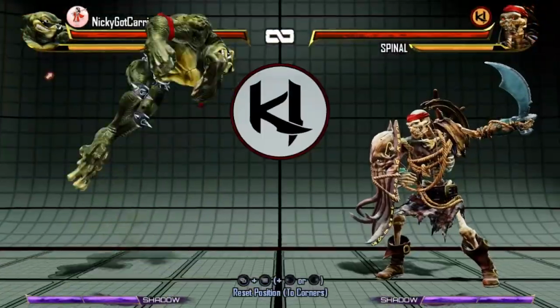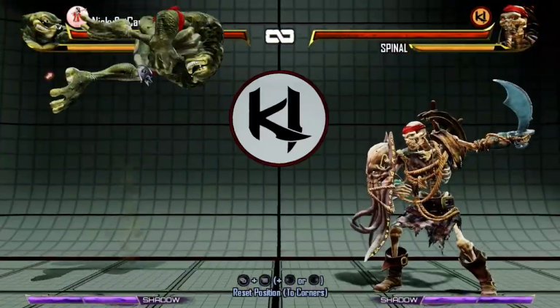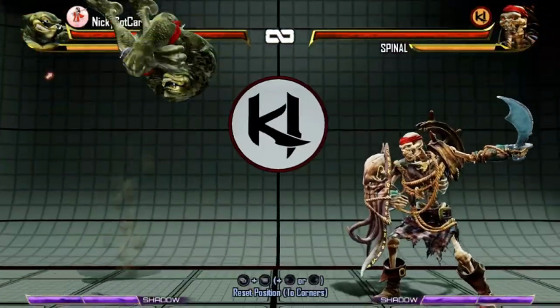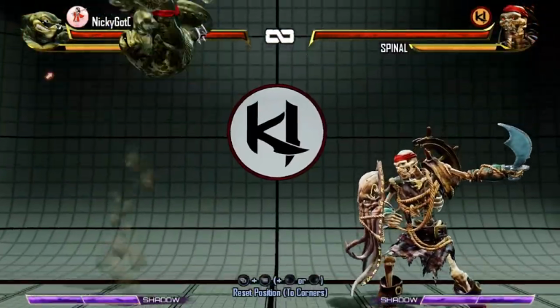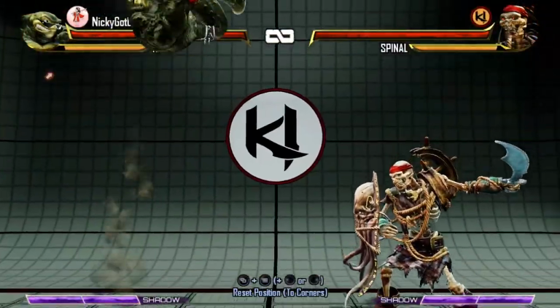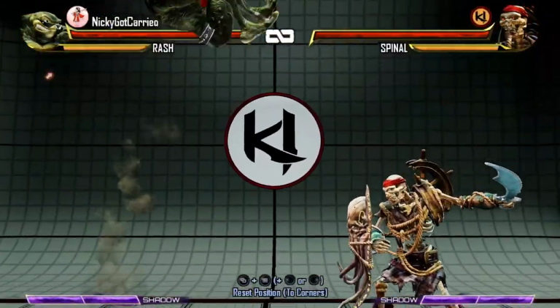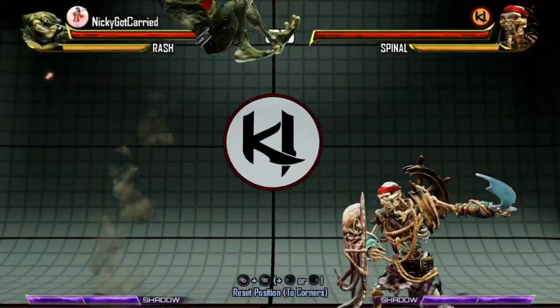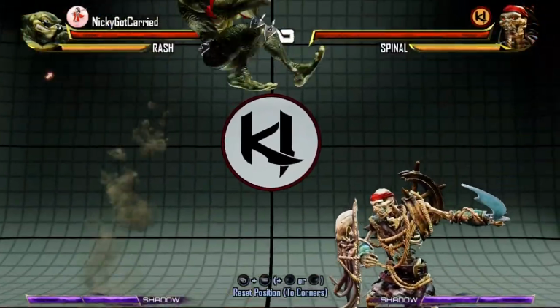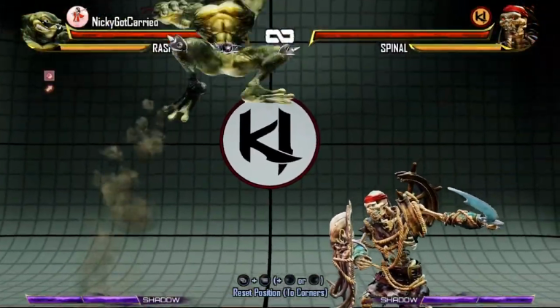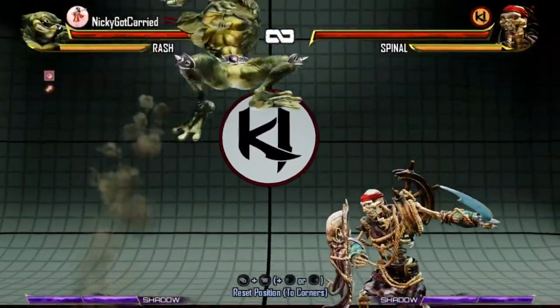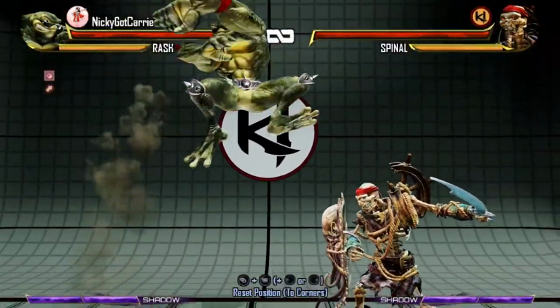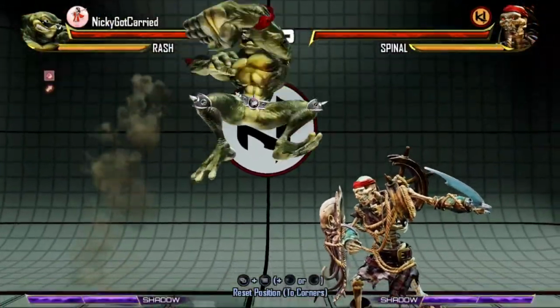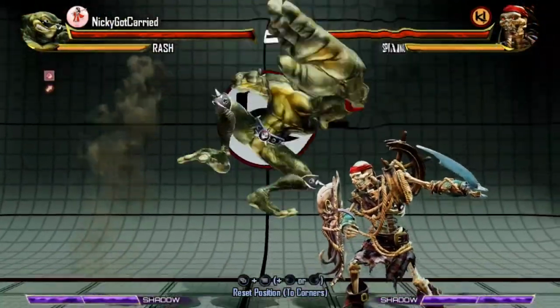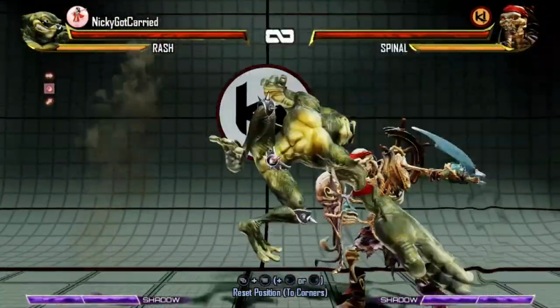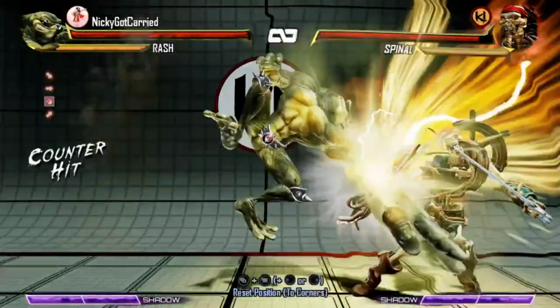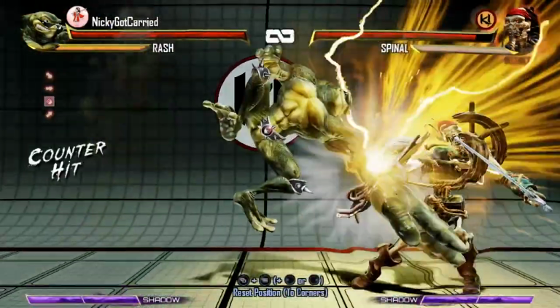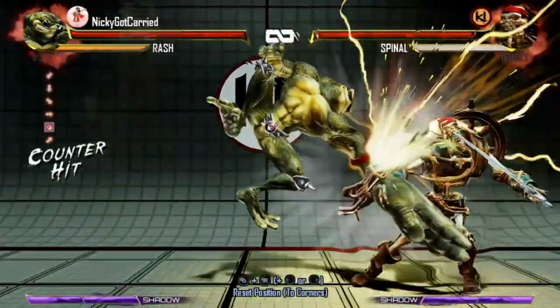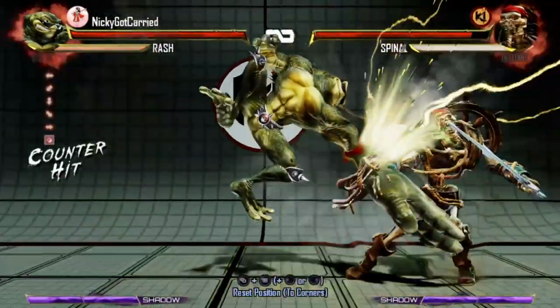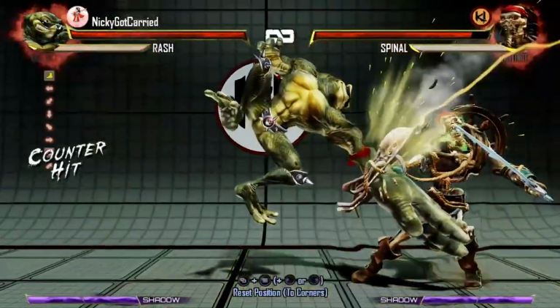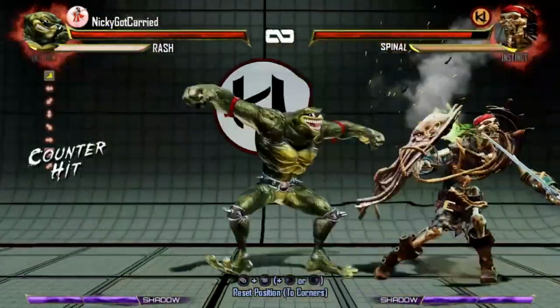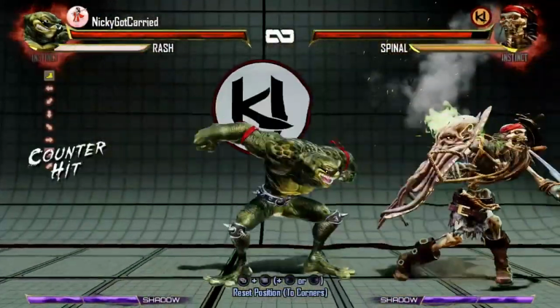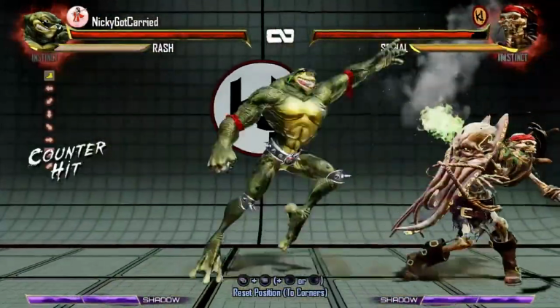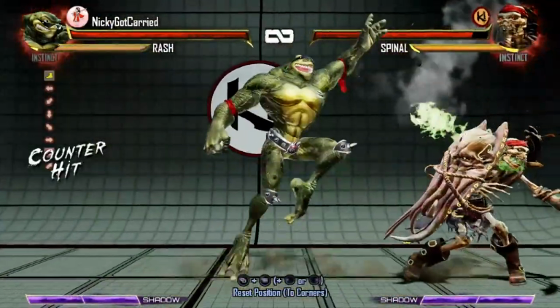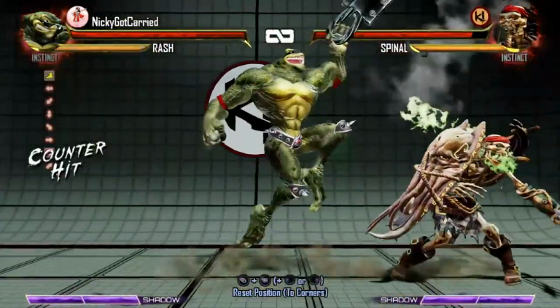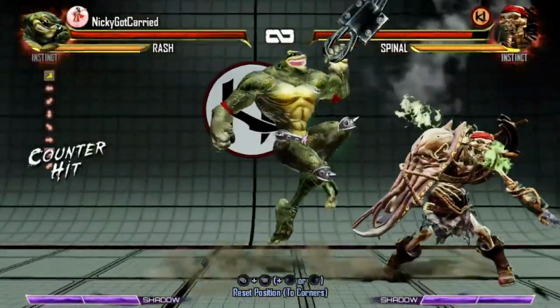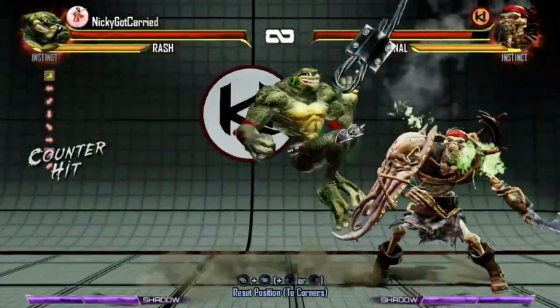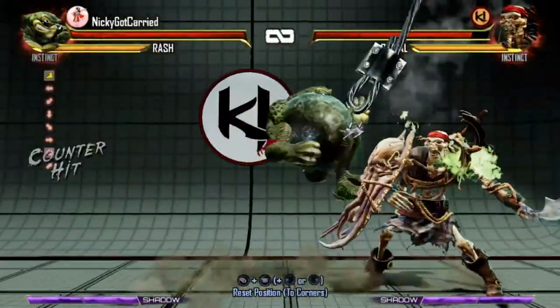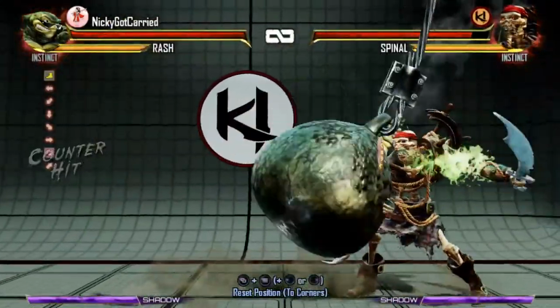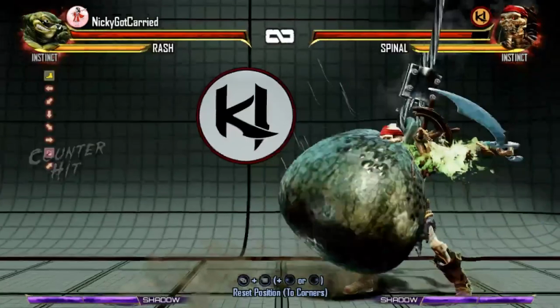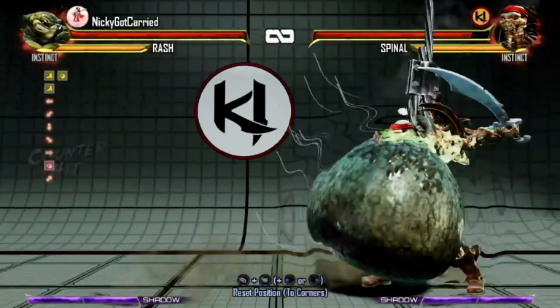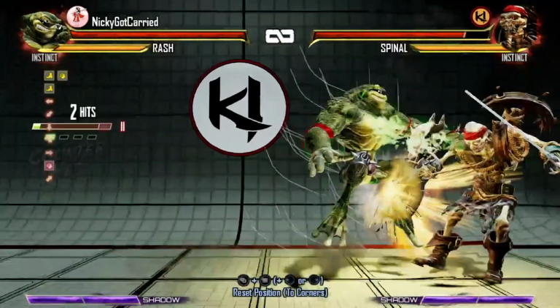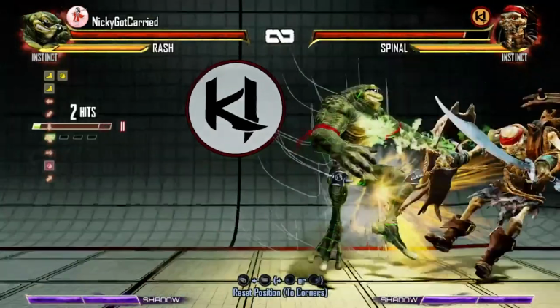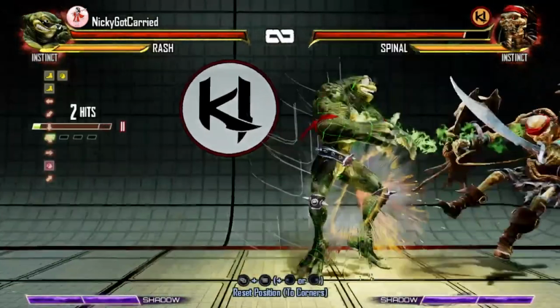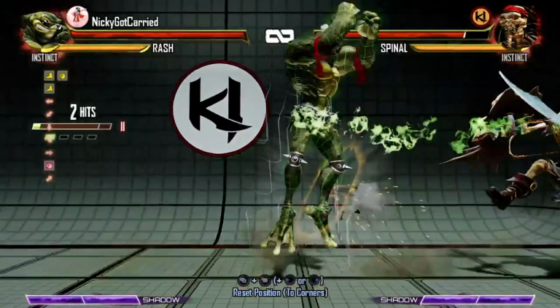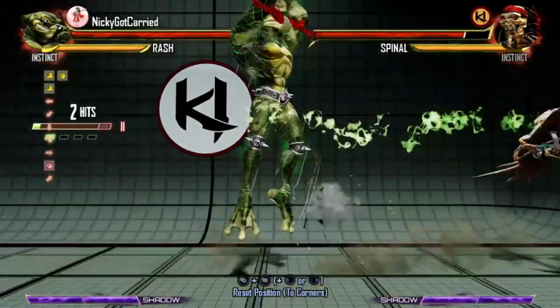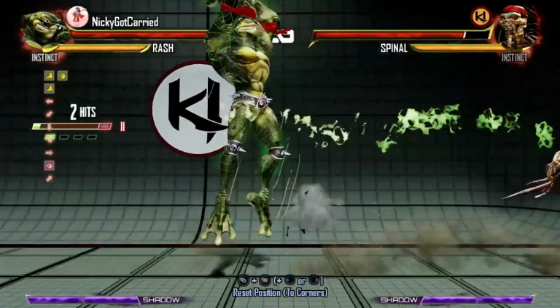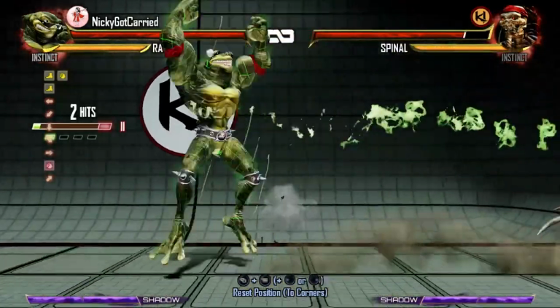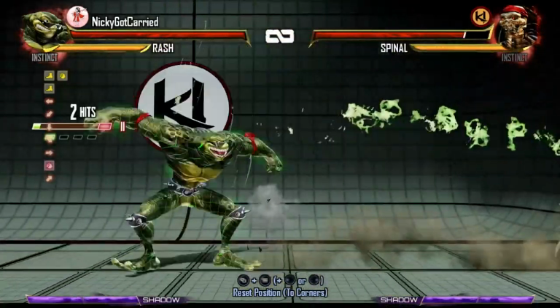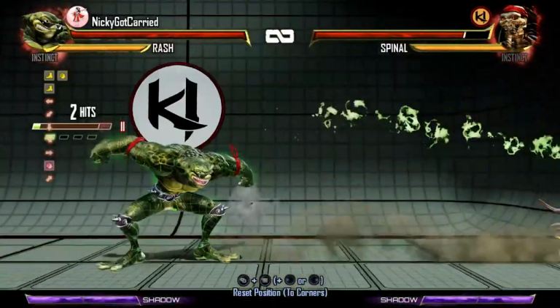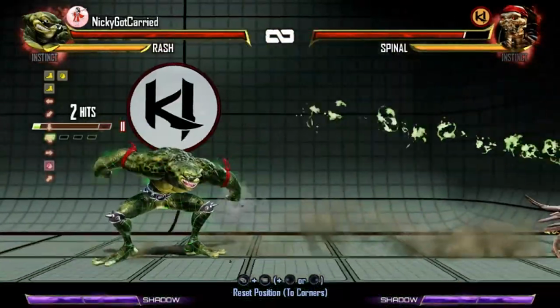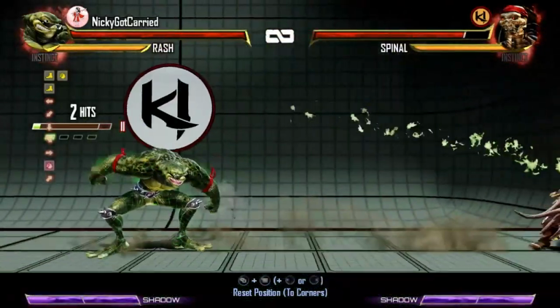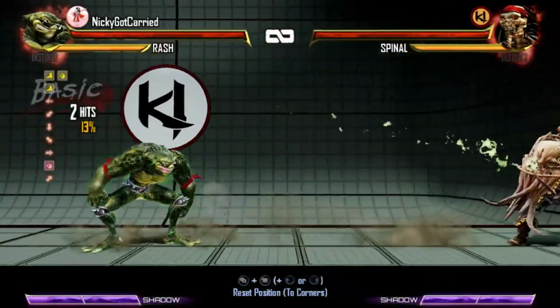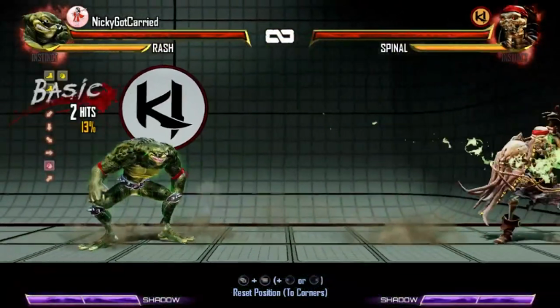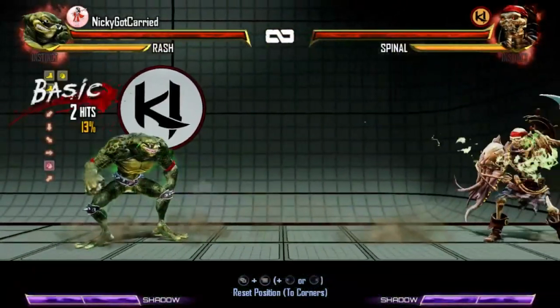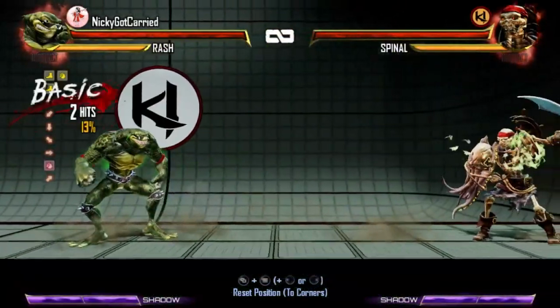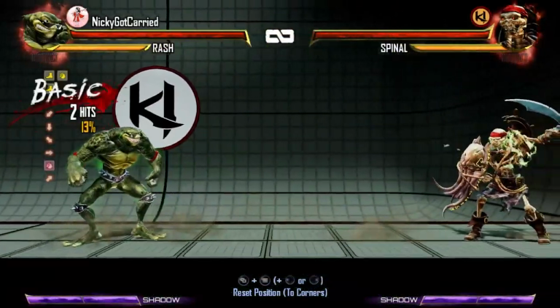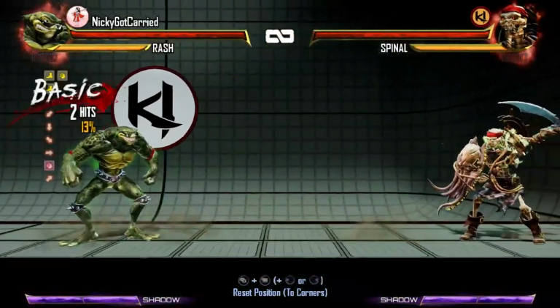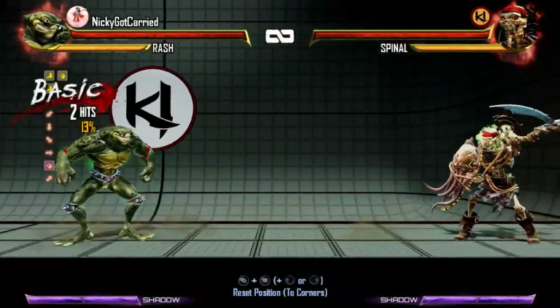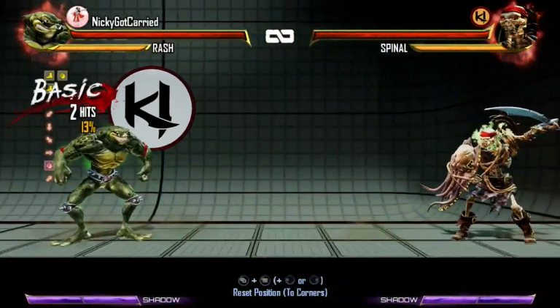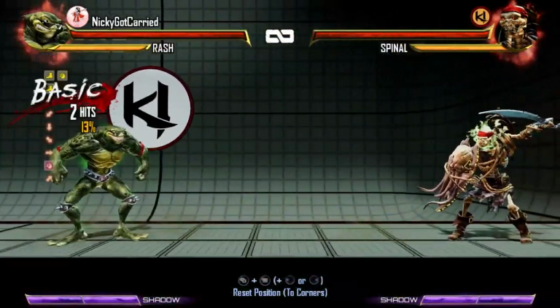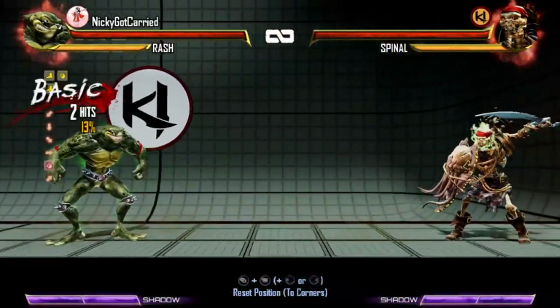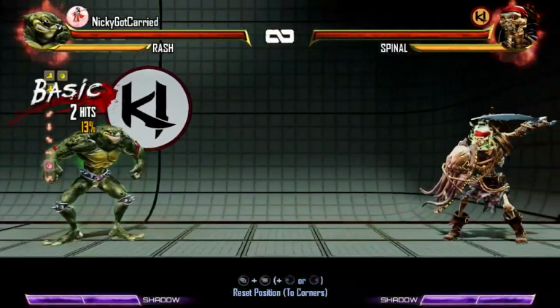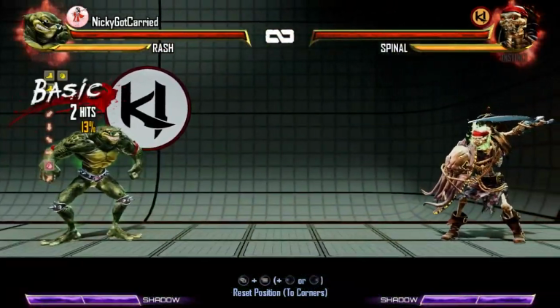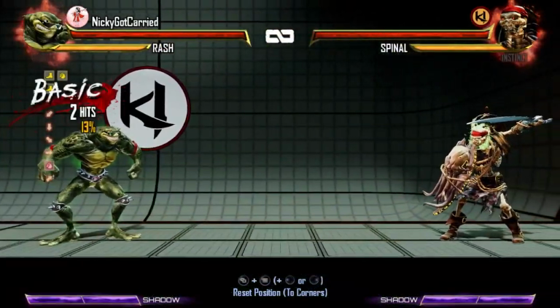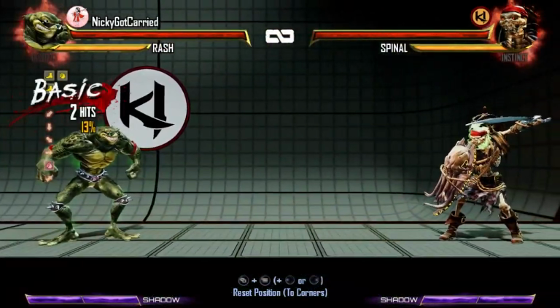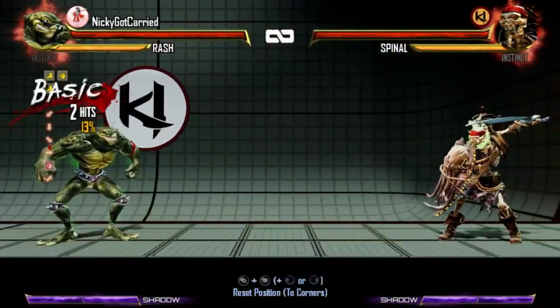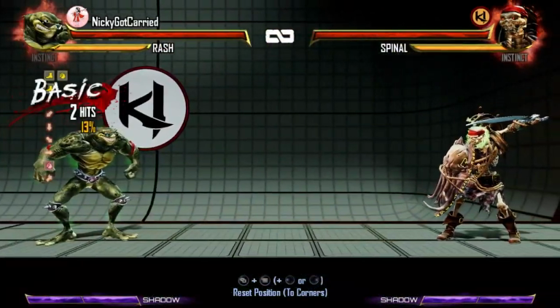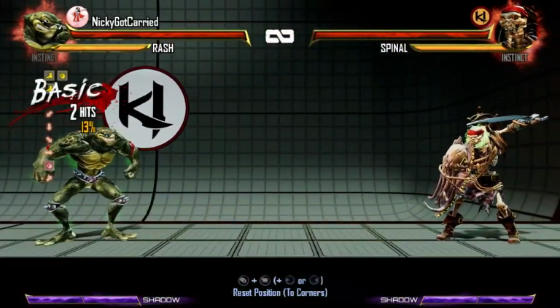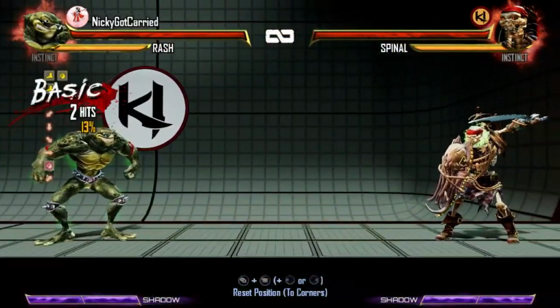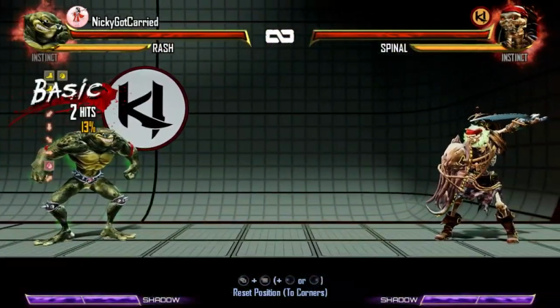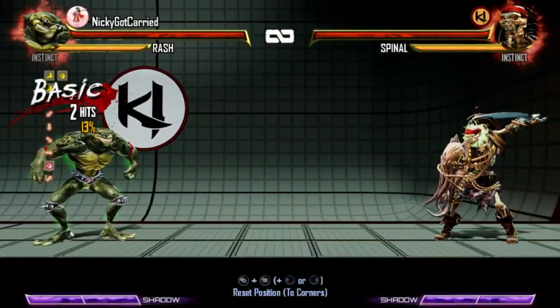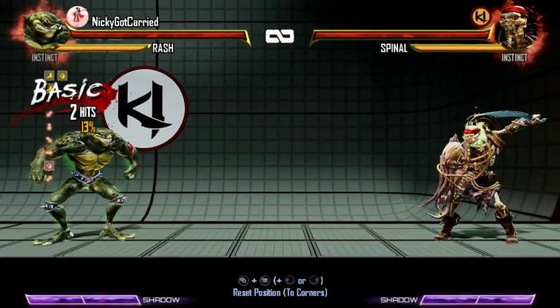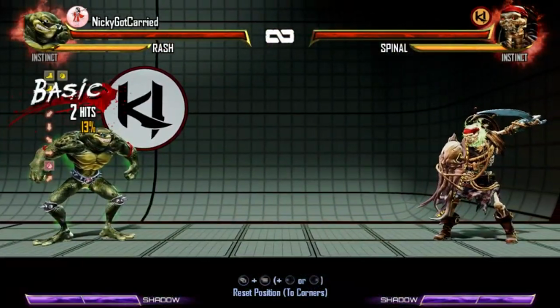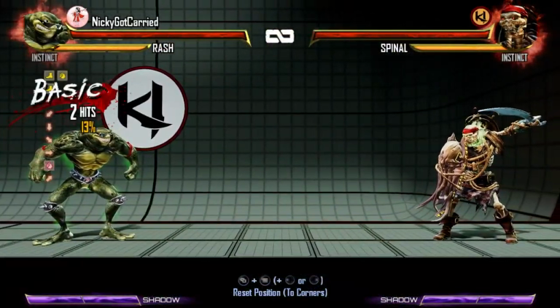Counterhit confirming a jumping heavy attack will allow Rash to connect a light or medium Wrecking Ball. Now let's use some Instinct.